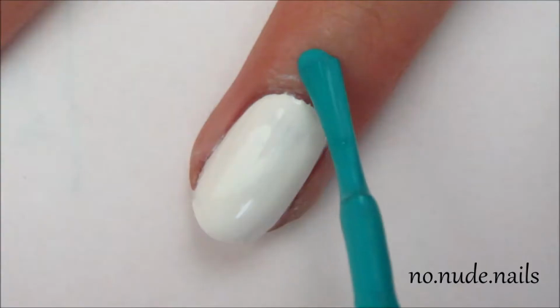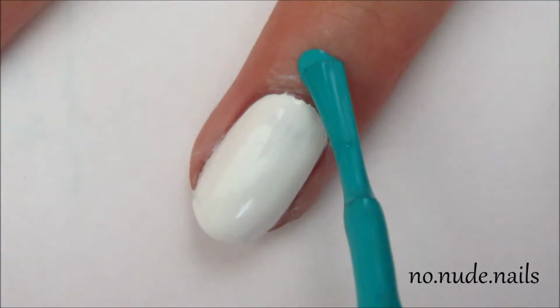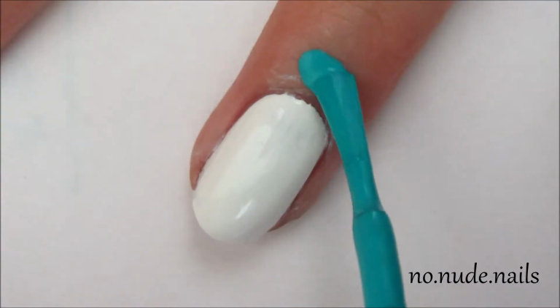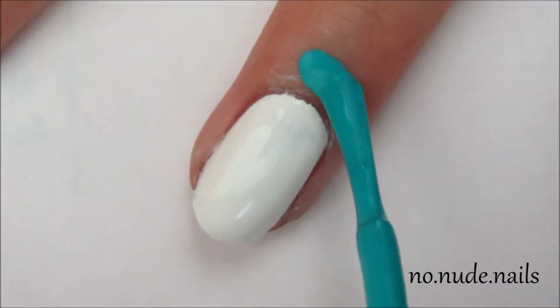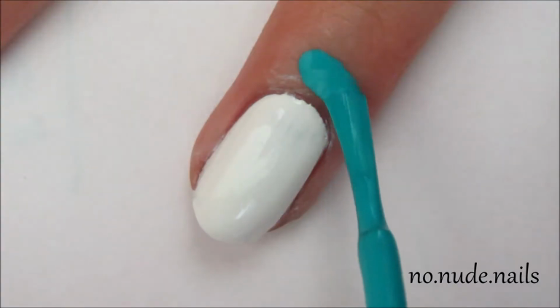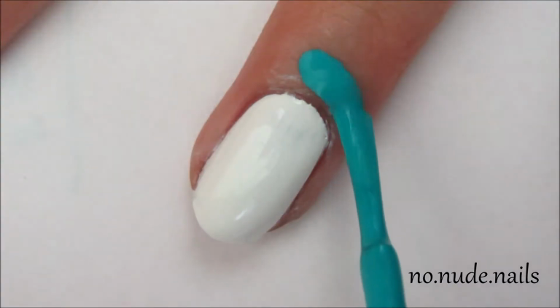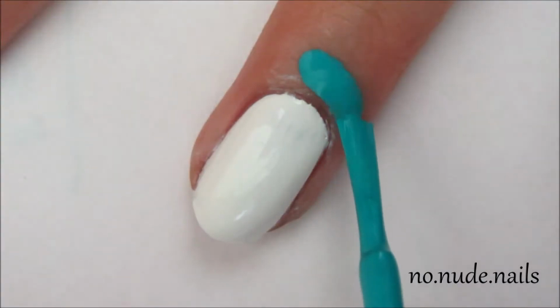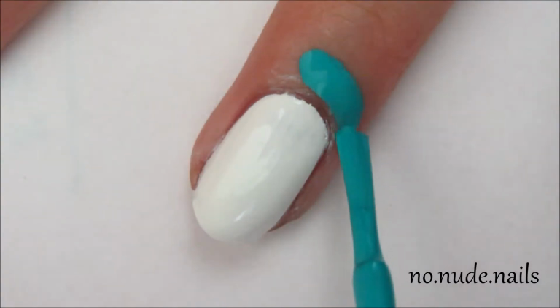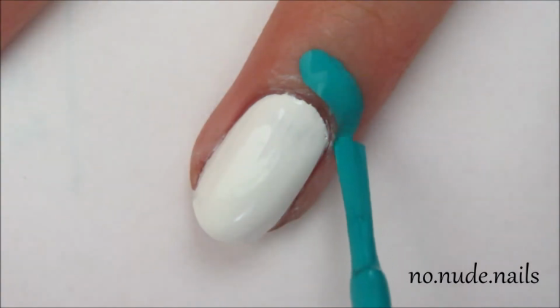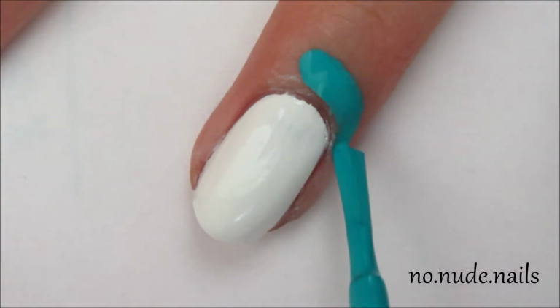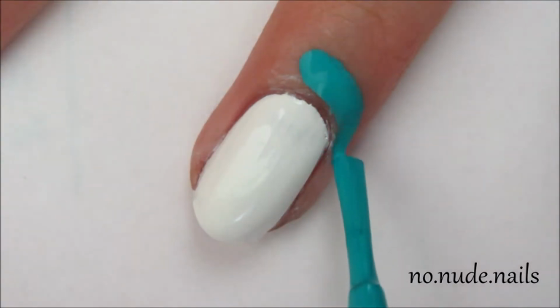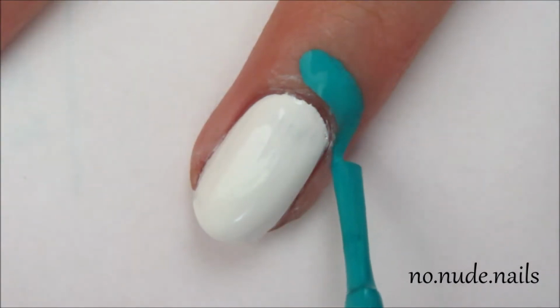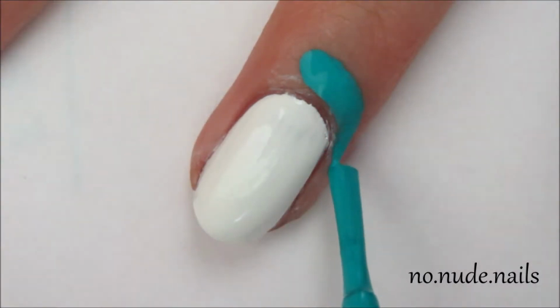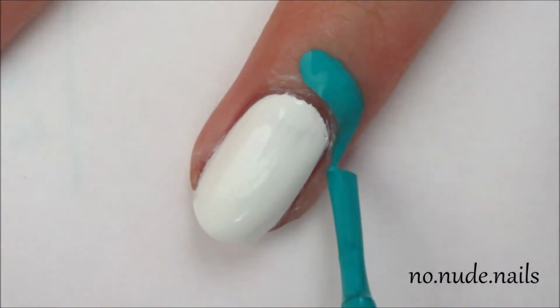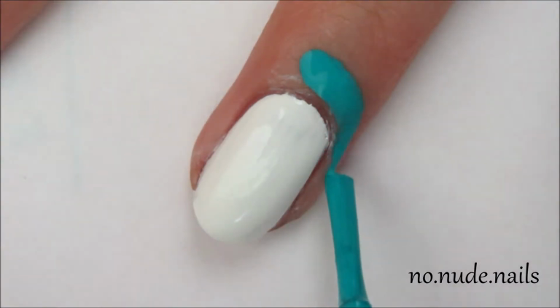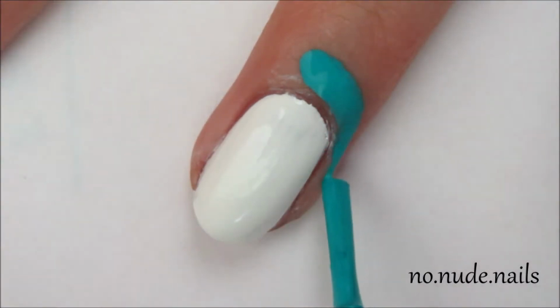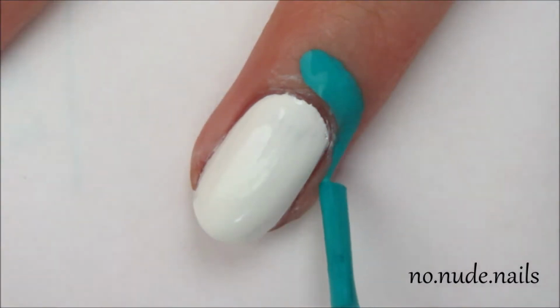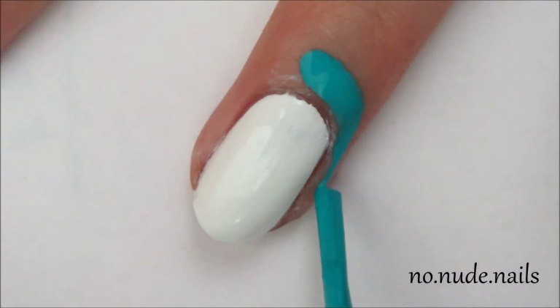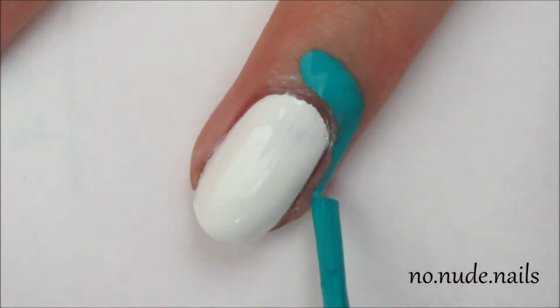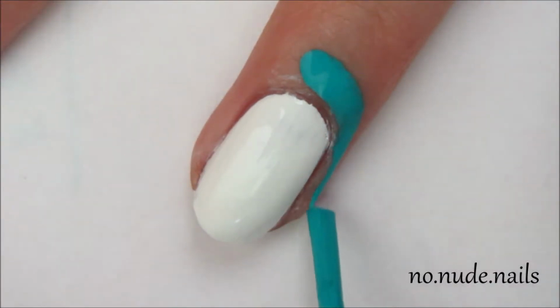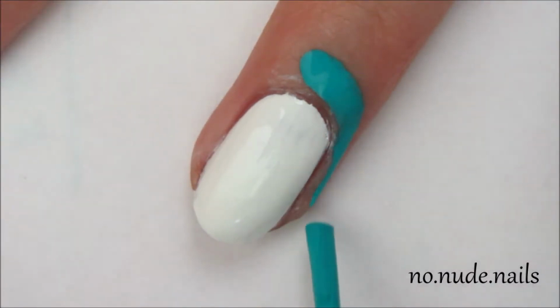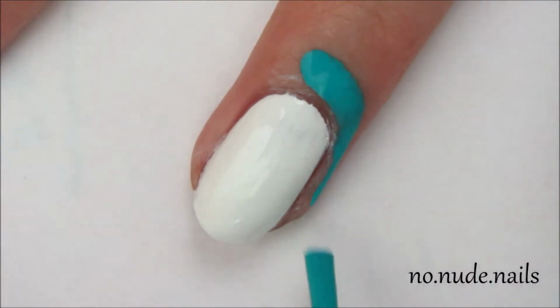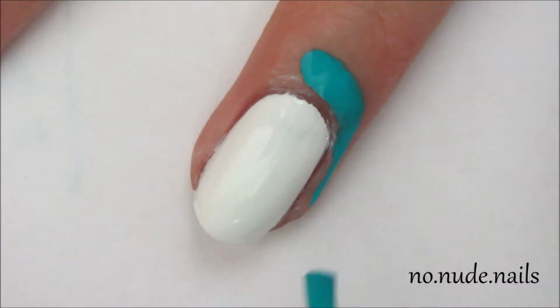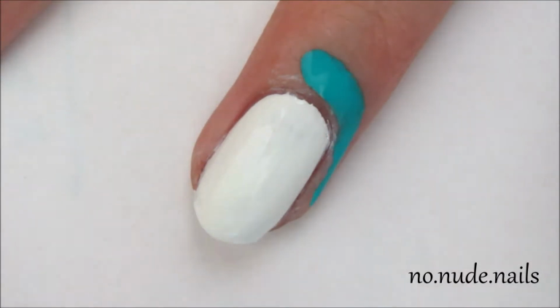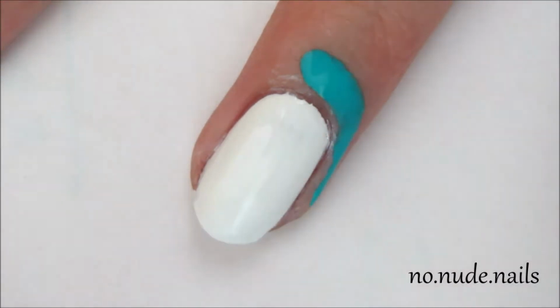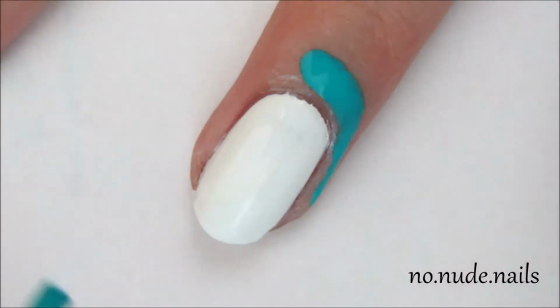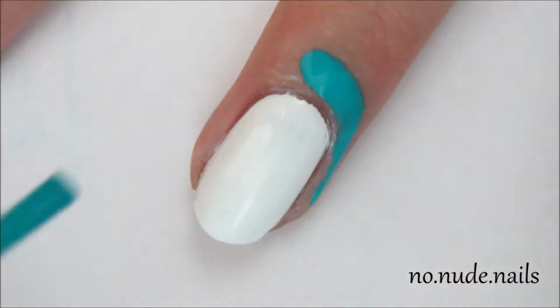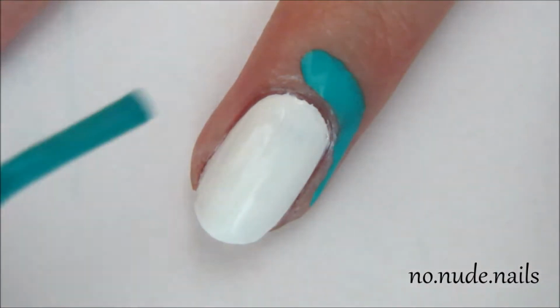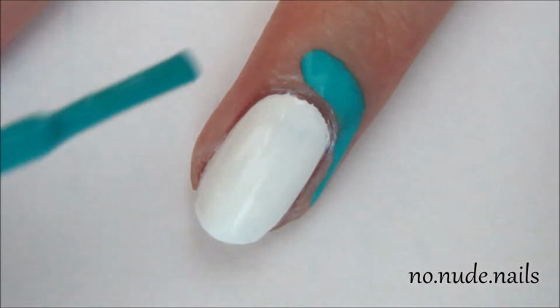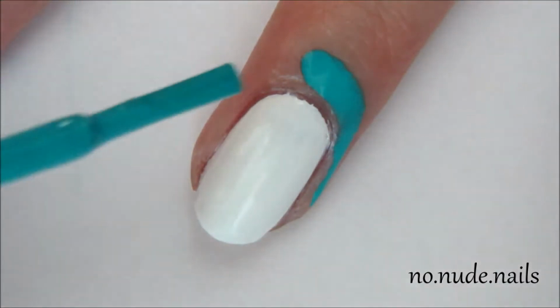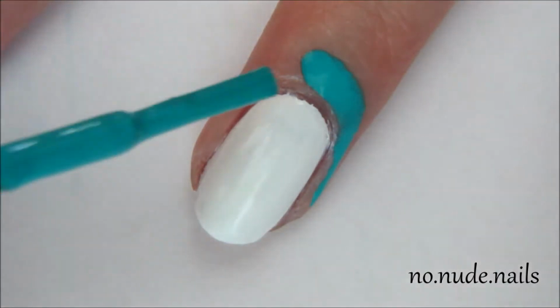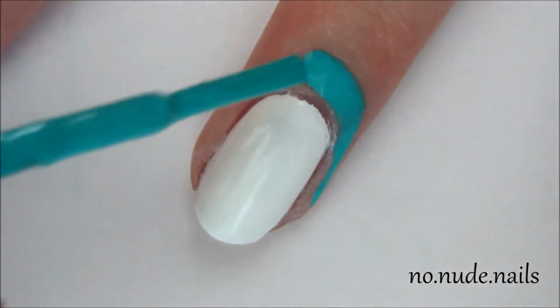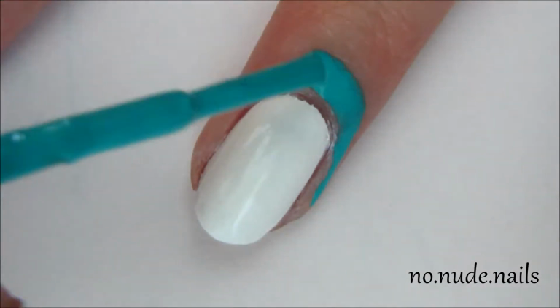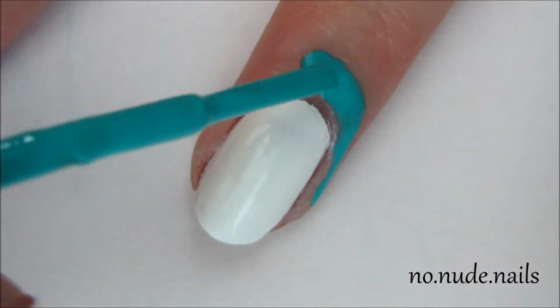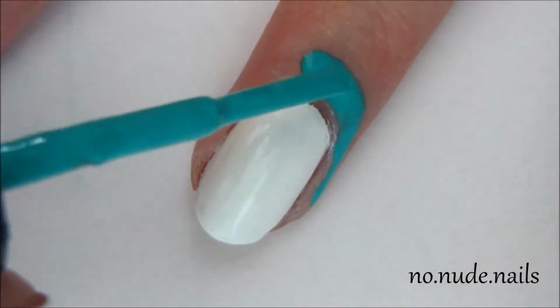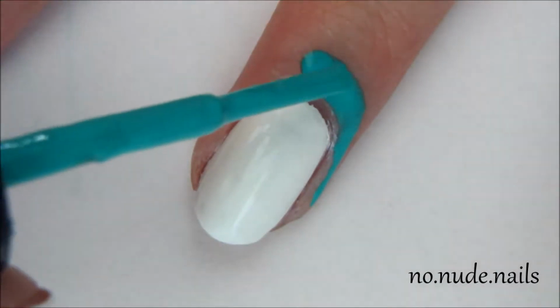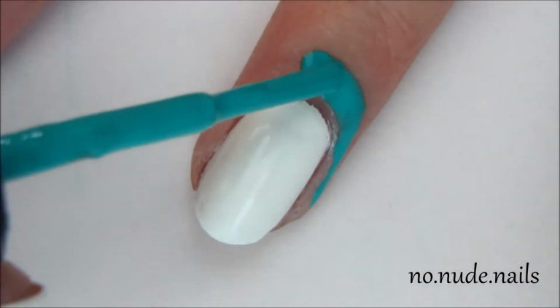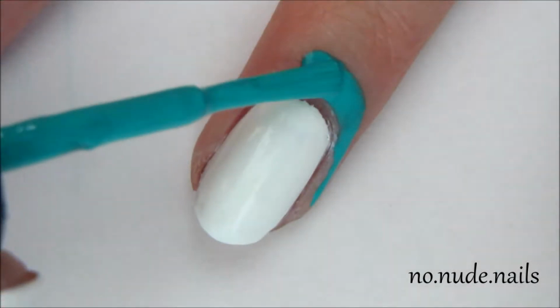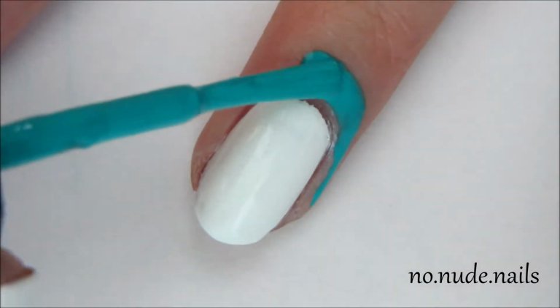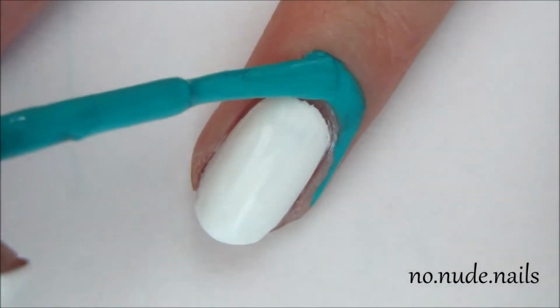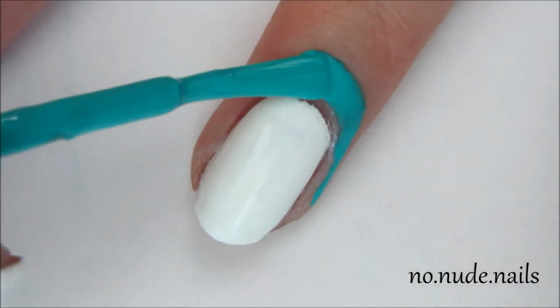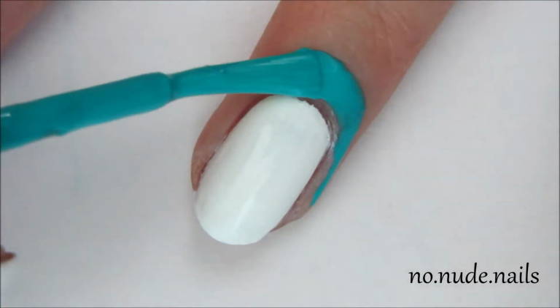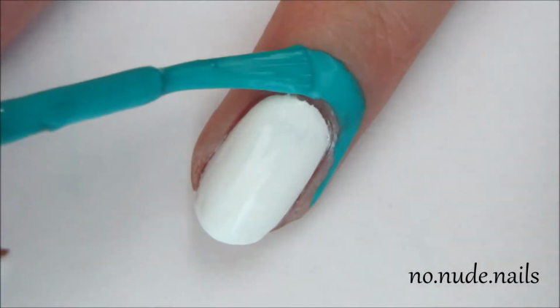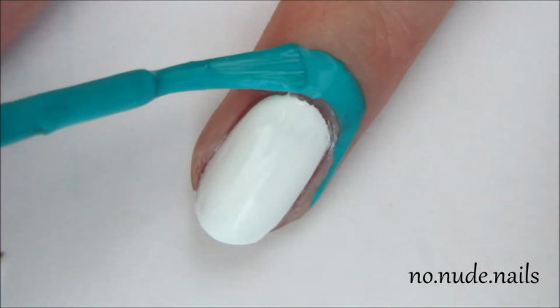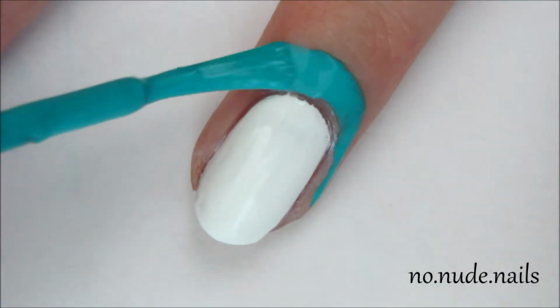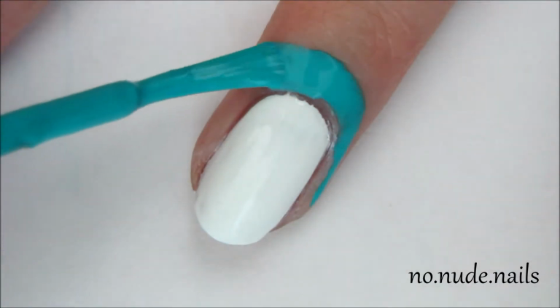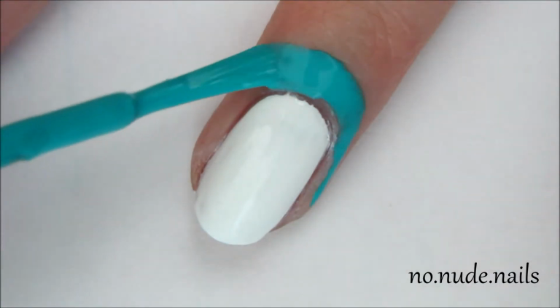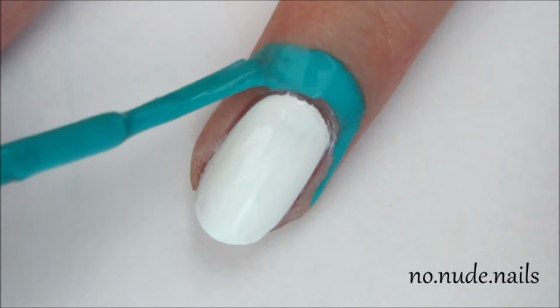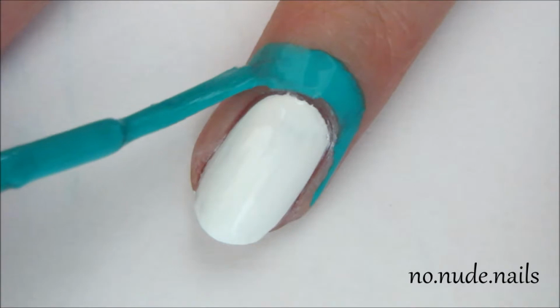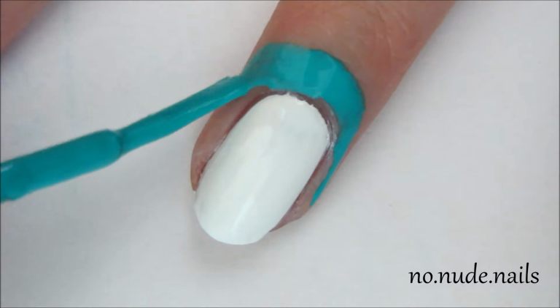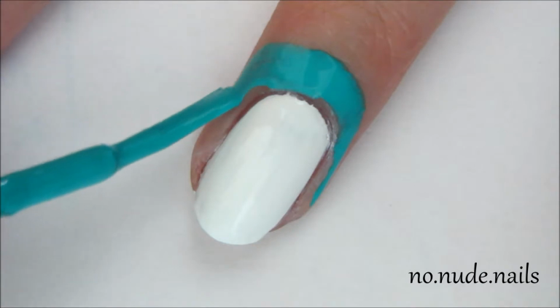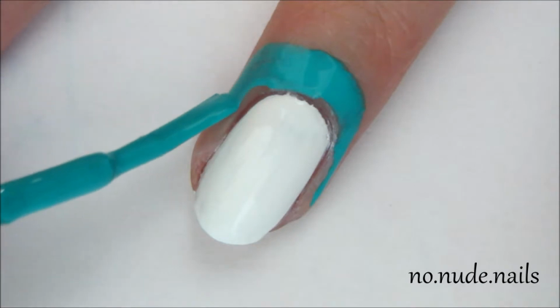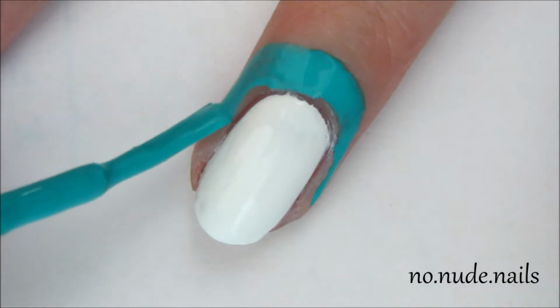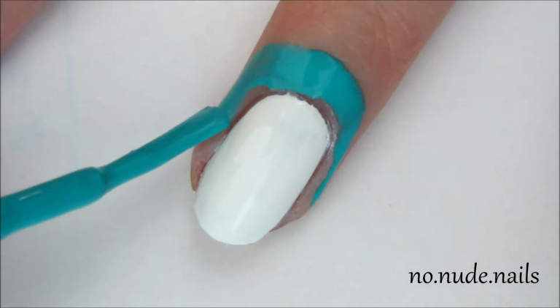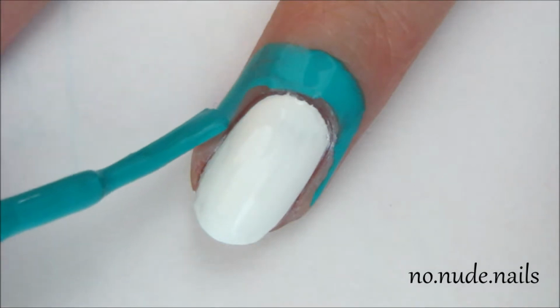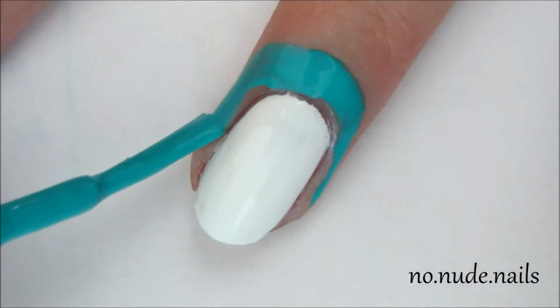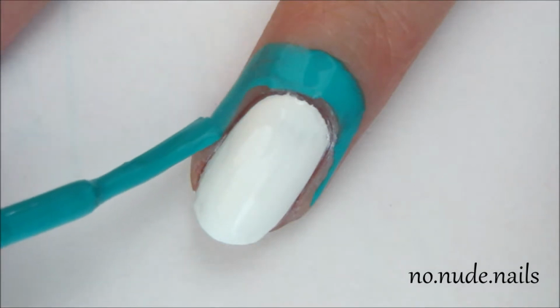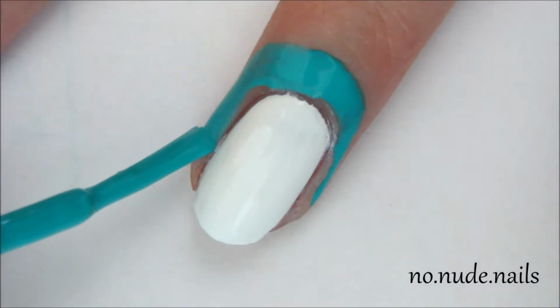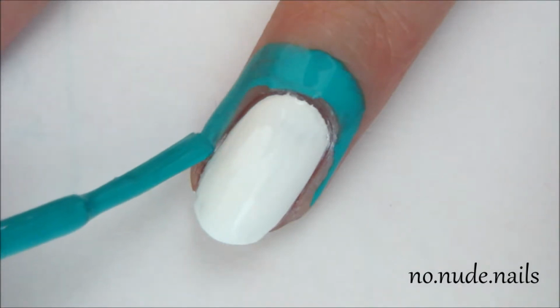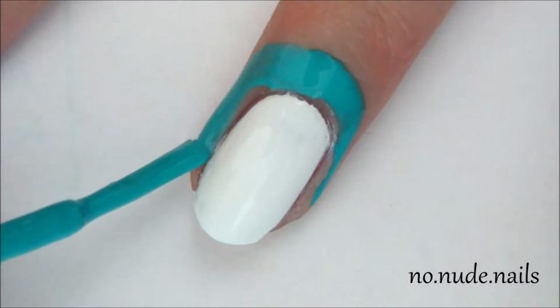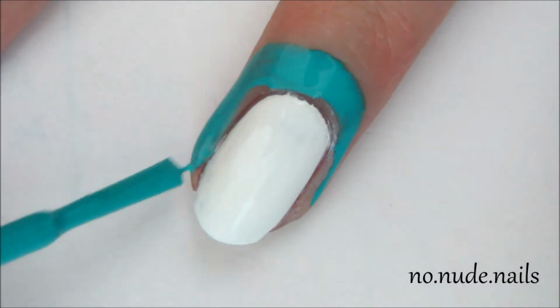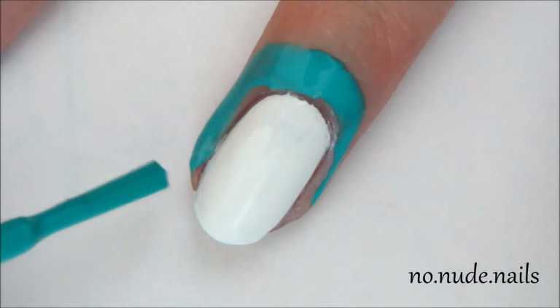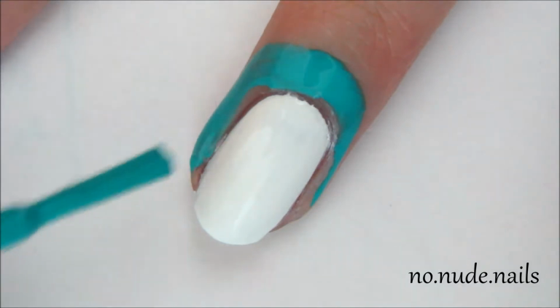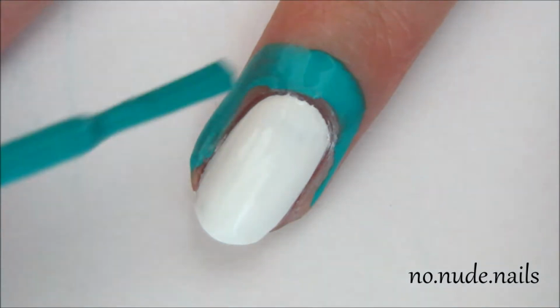Then I added liquid latex to reduce the cleanup because I did not want black cuticles and that would suck.